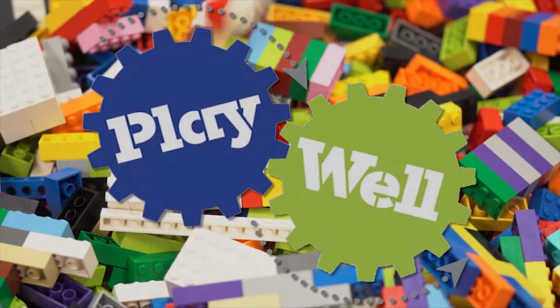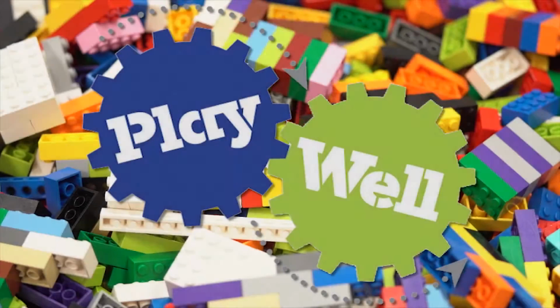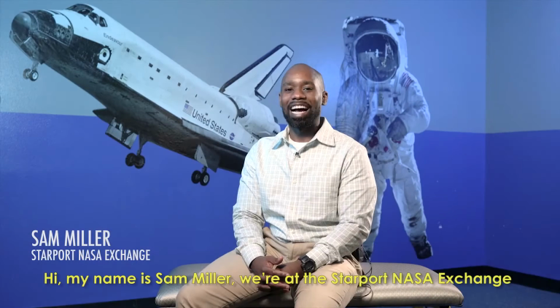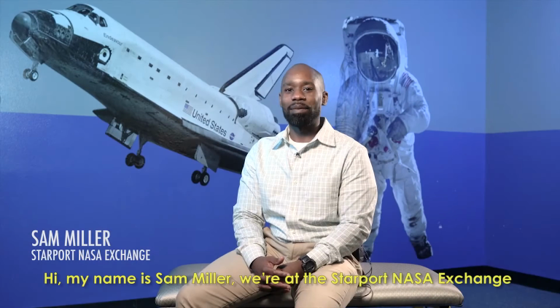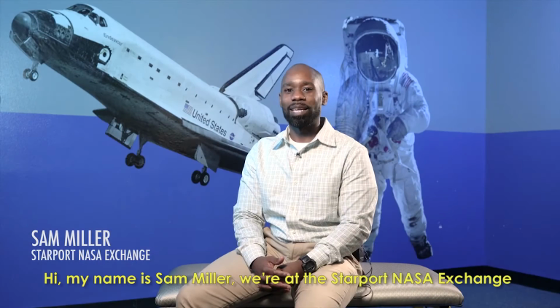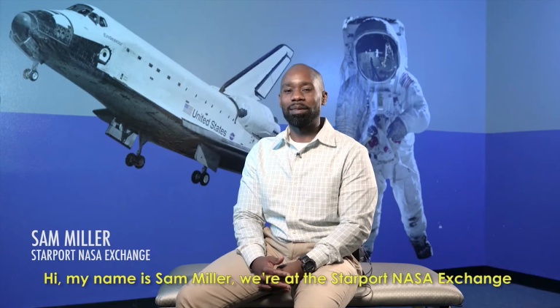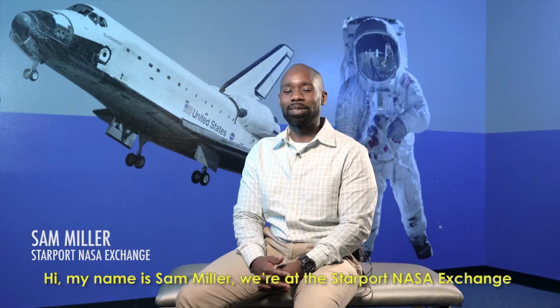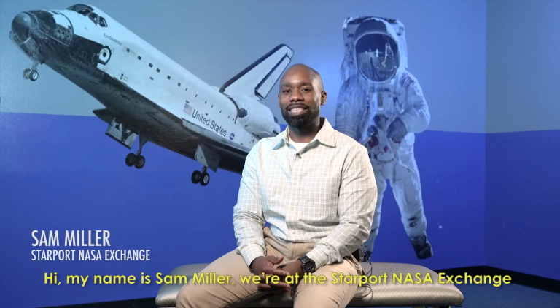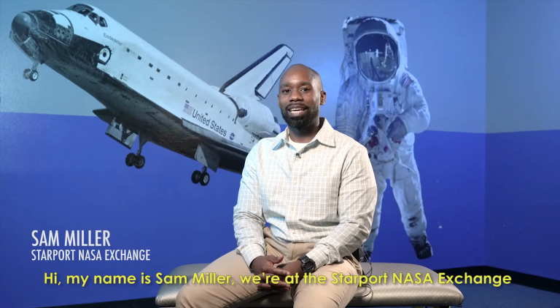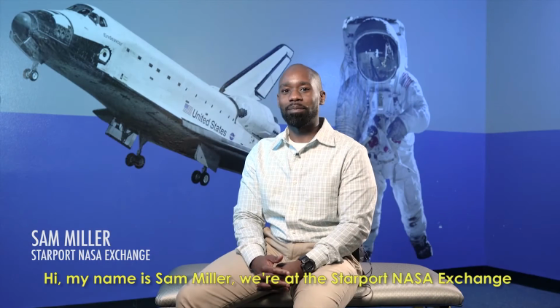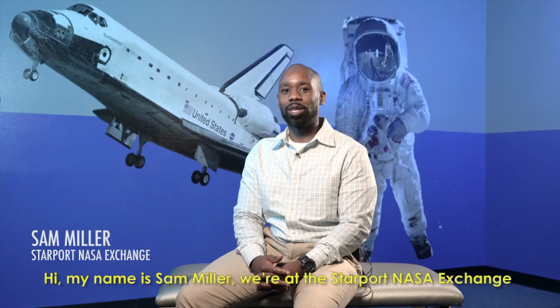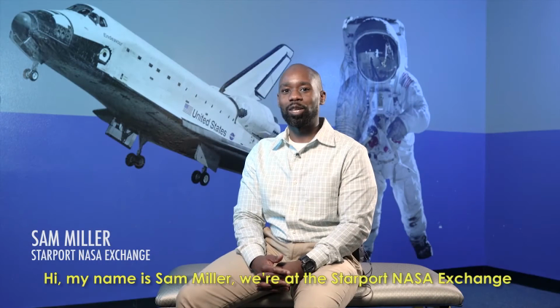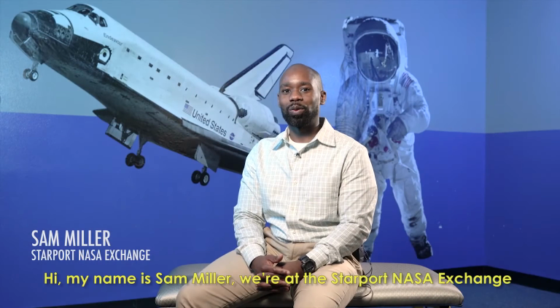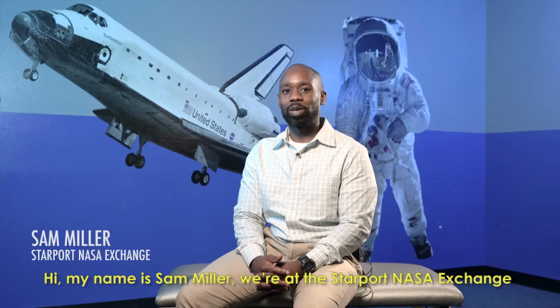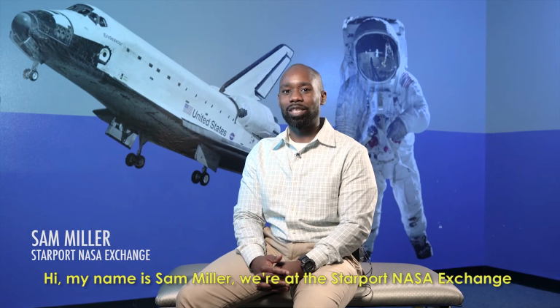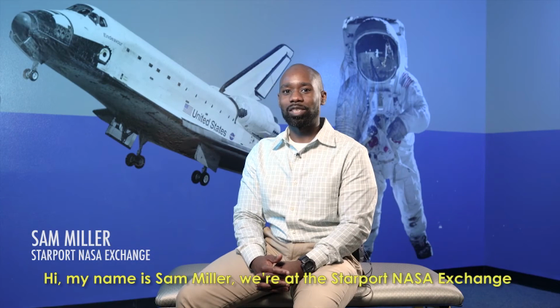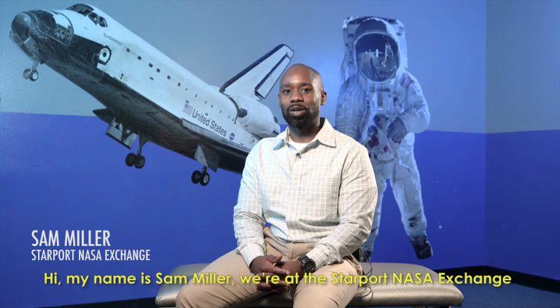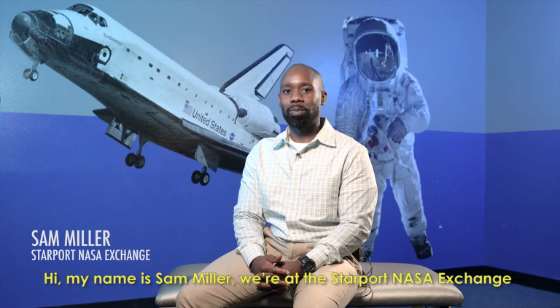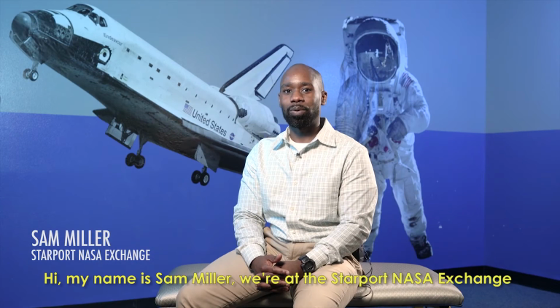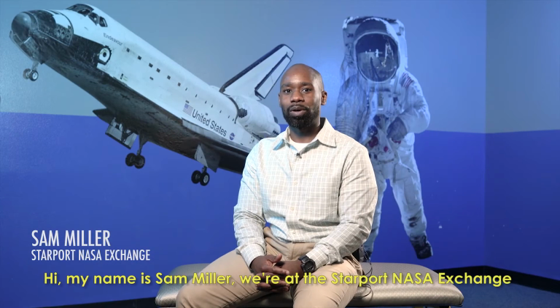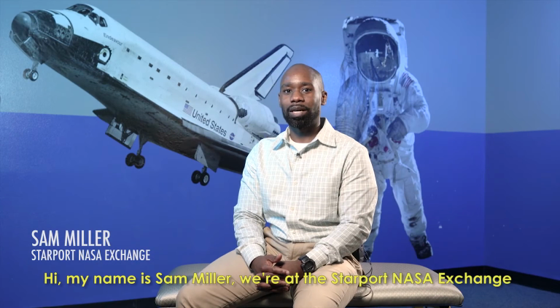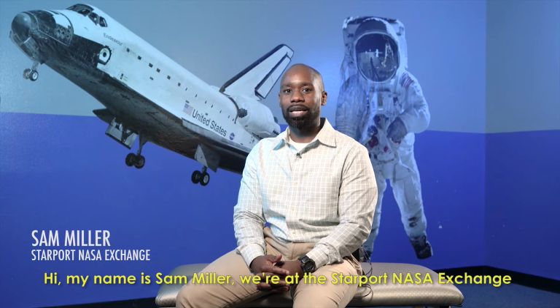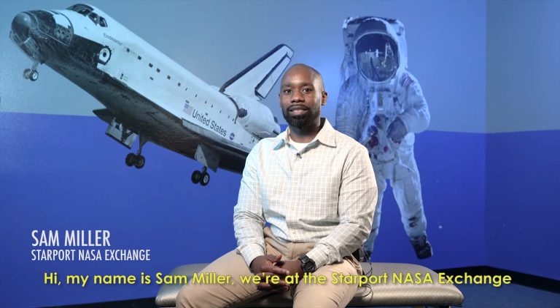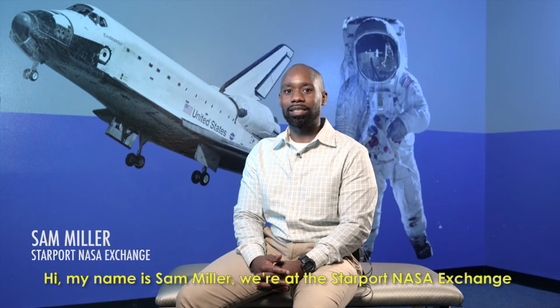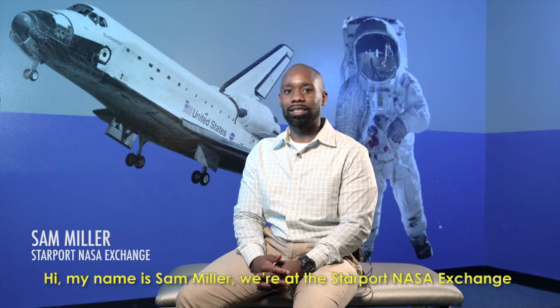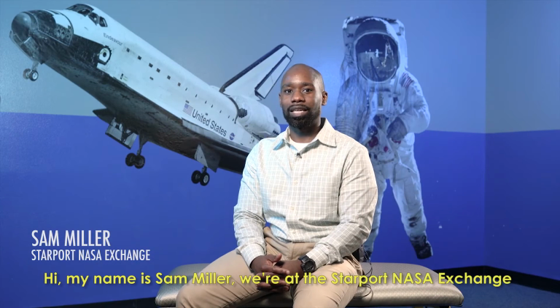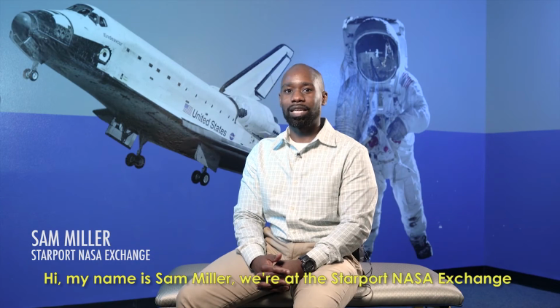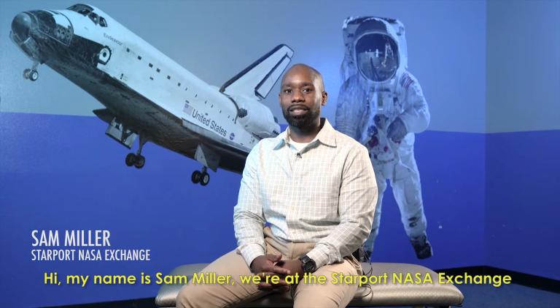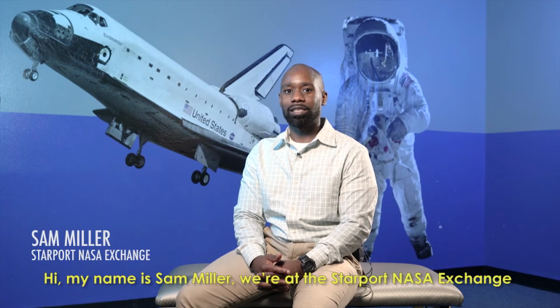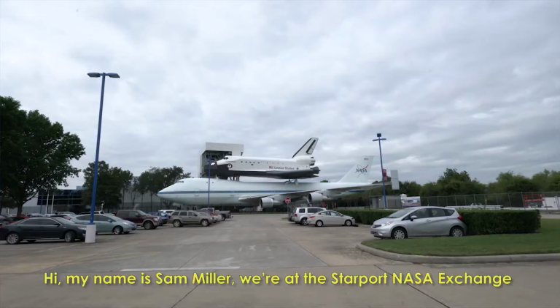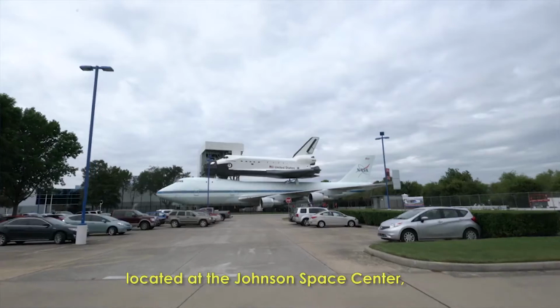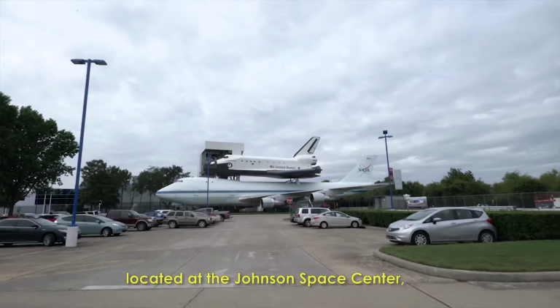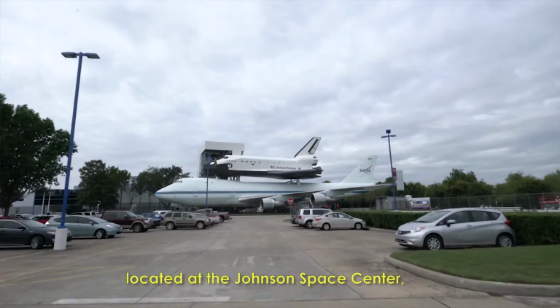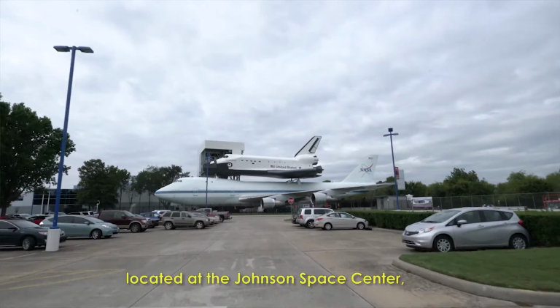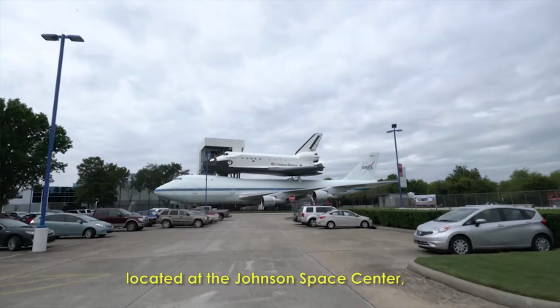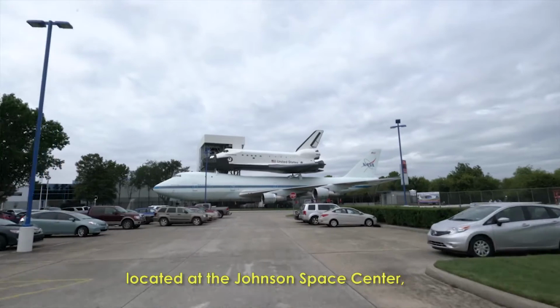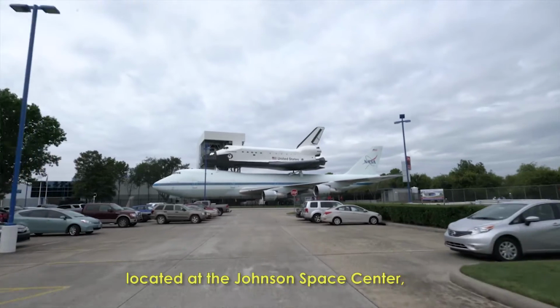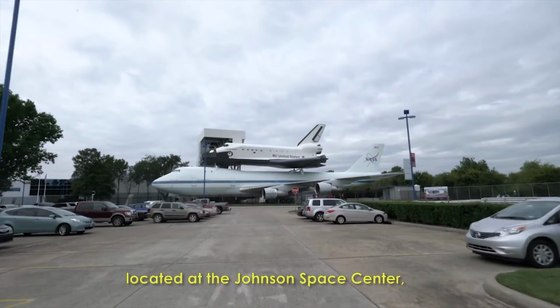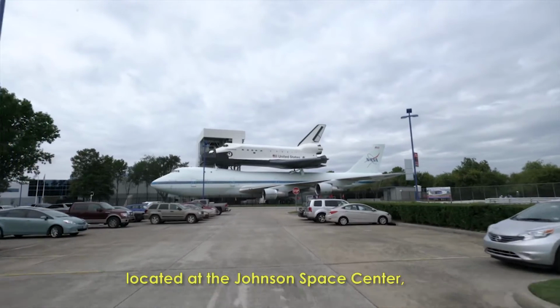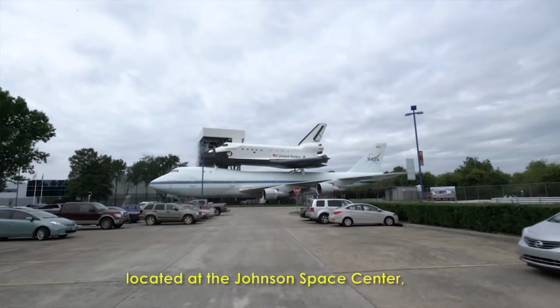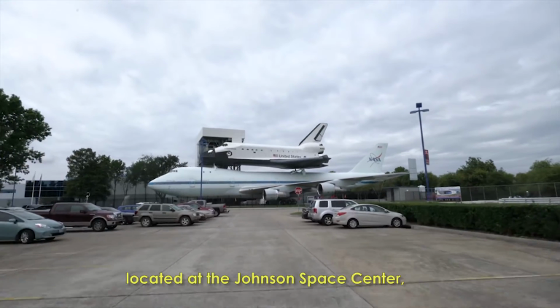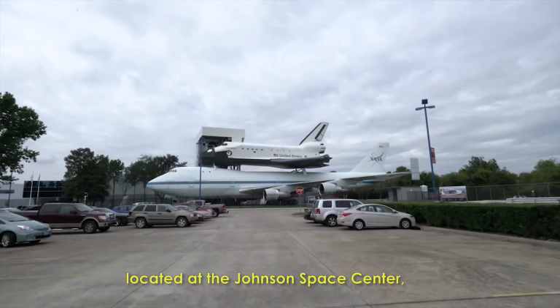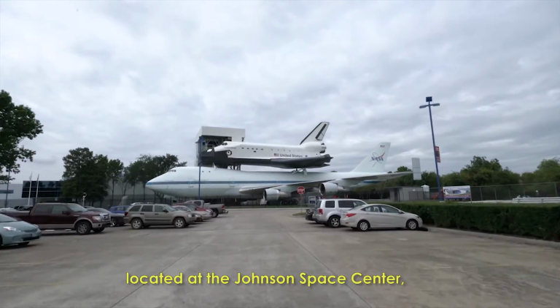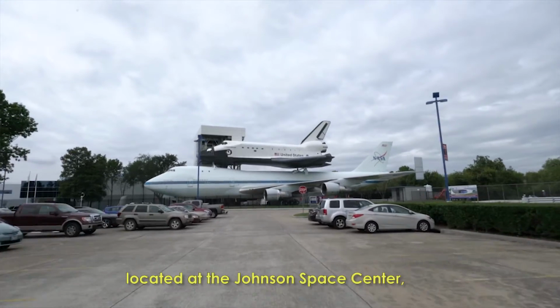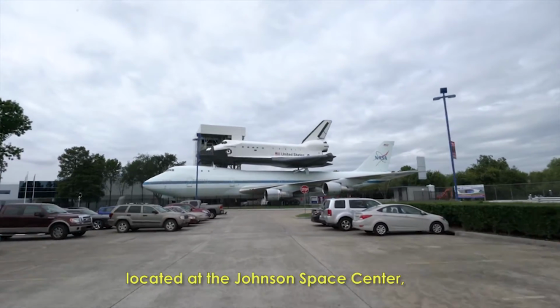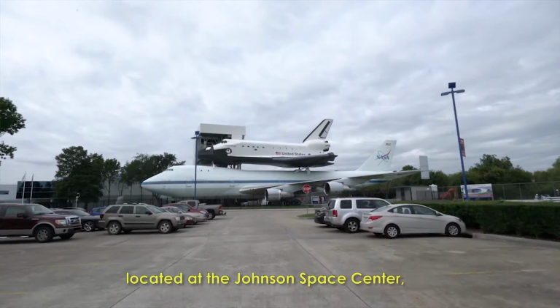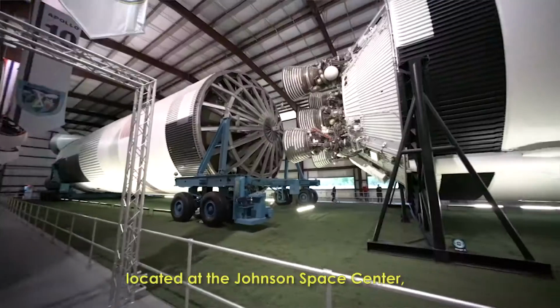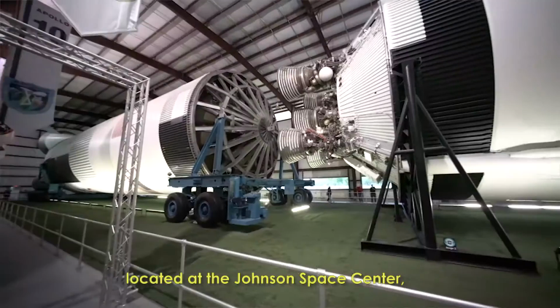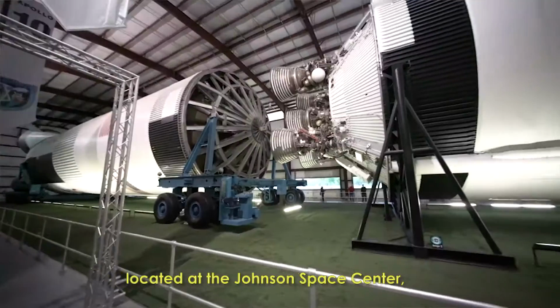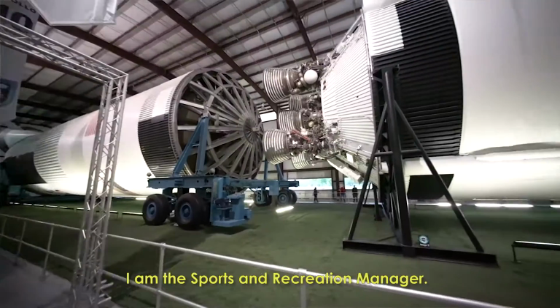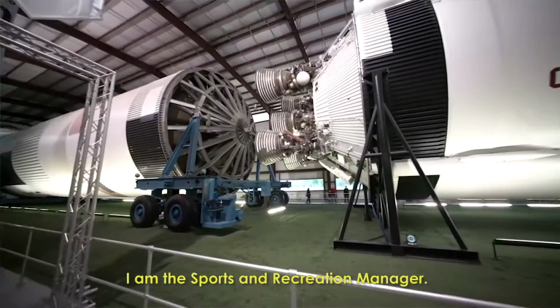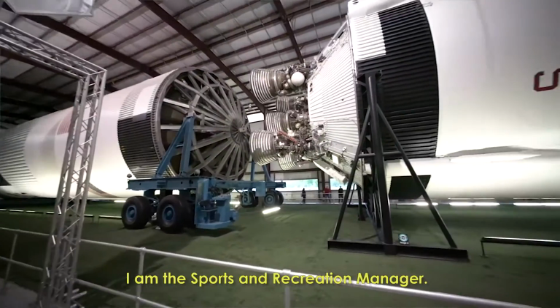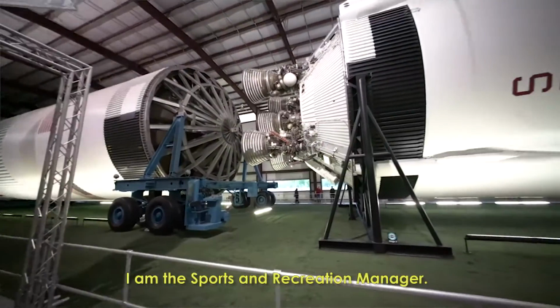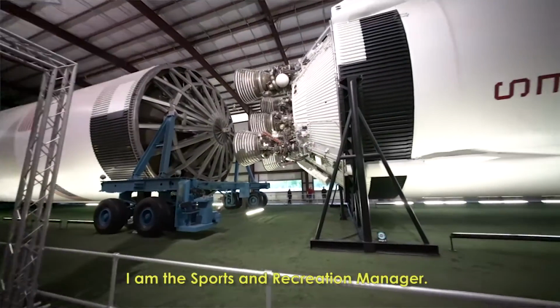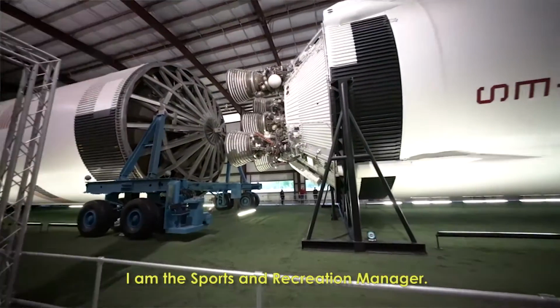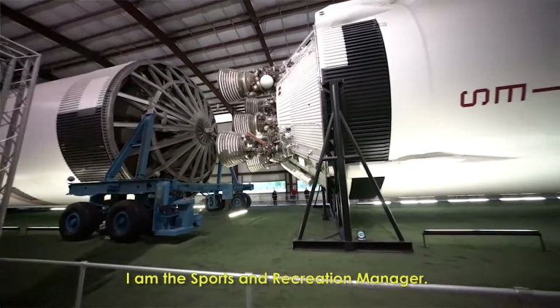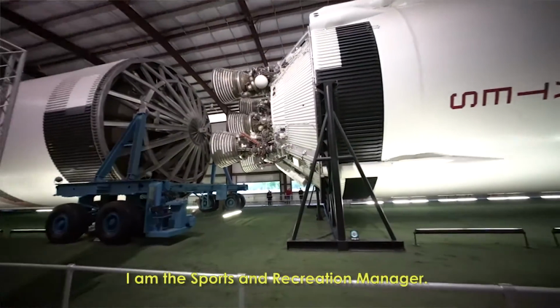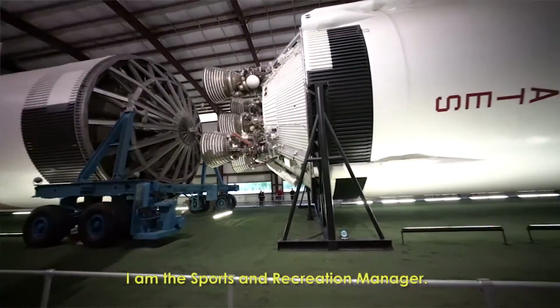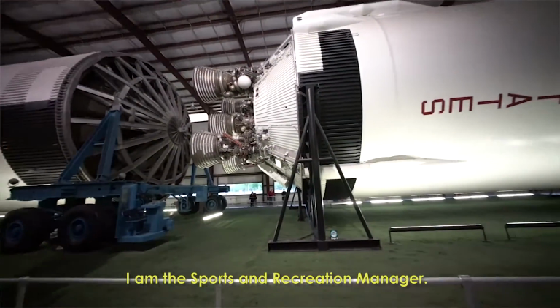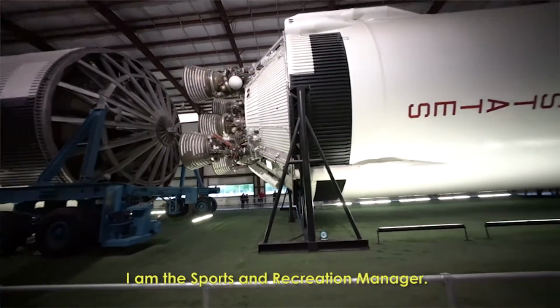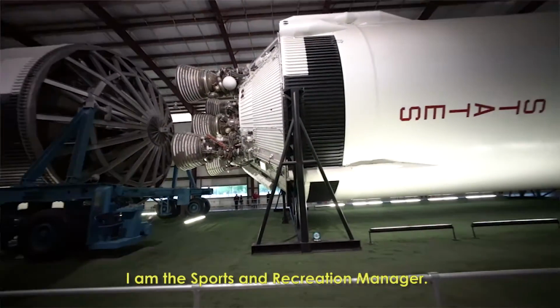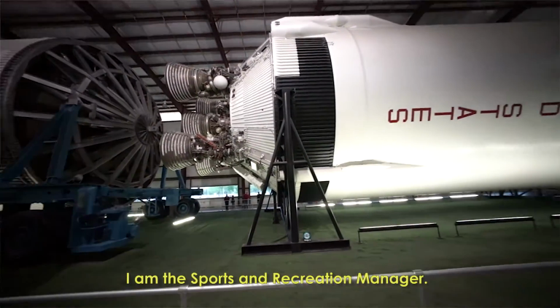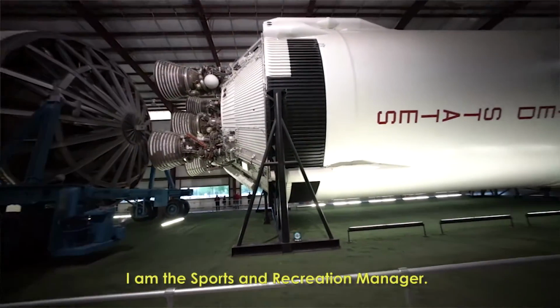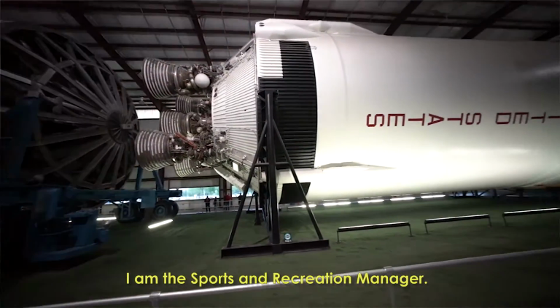Hi, my name is Sam Miller. We're at Starport NASA Exchange located at the Johnson Space Center. I'm the Sports and Recreation Manager.